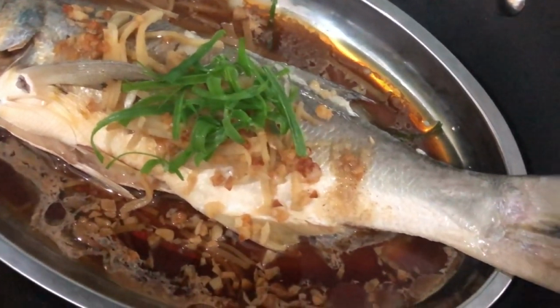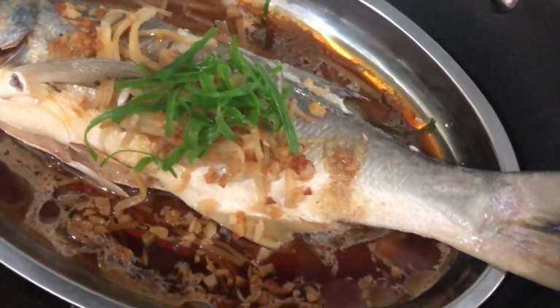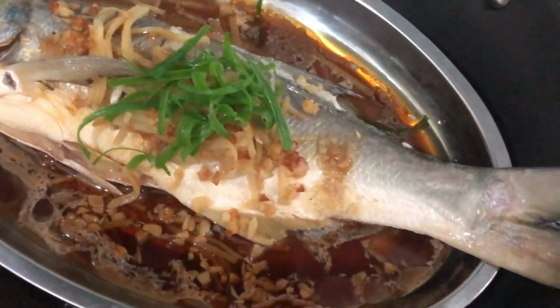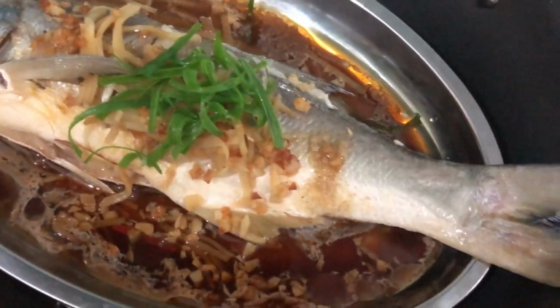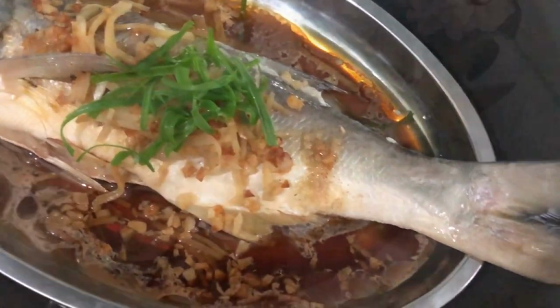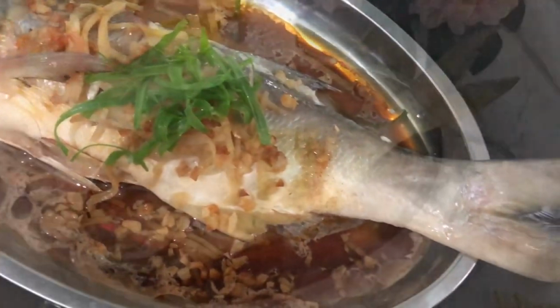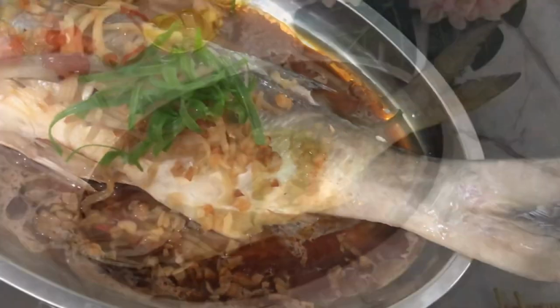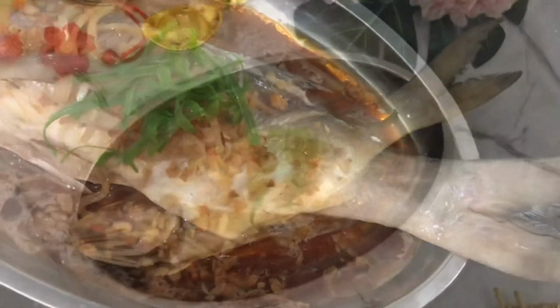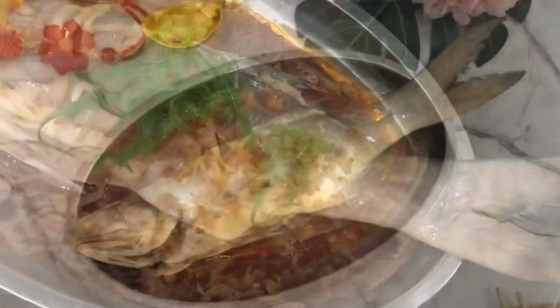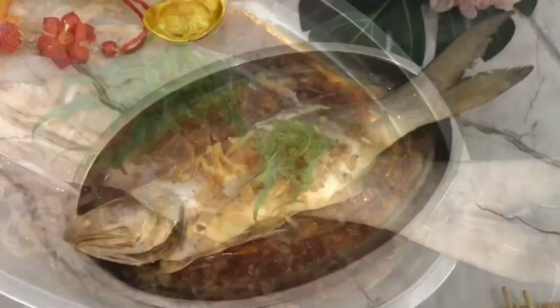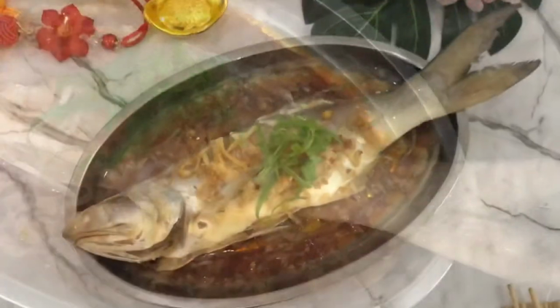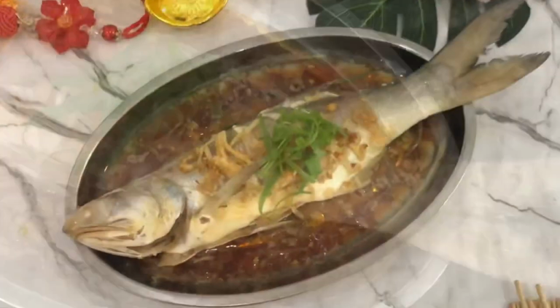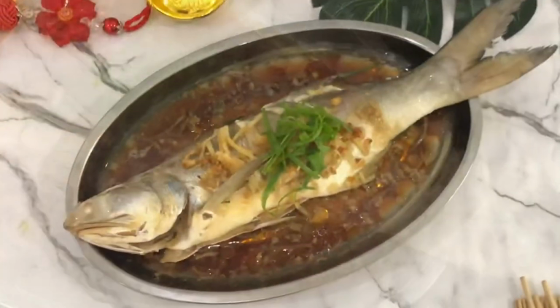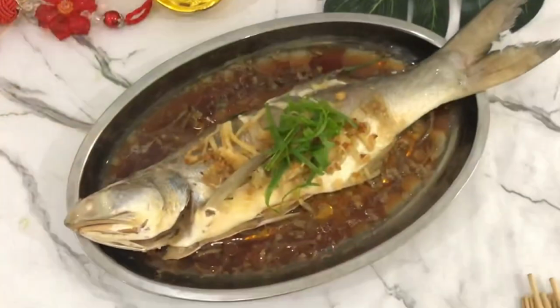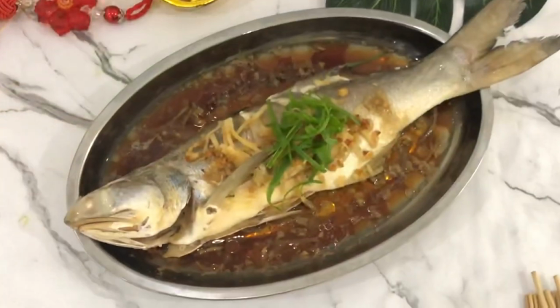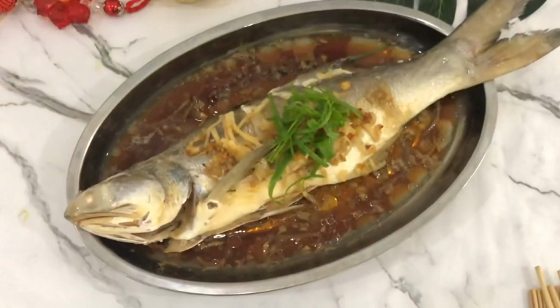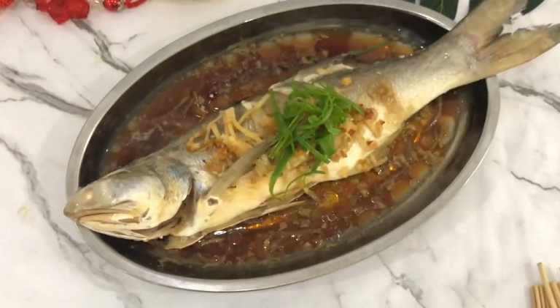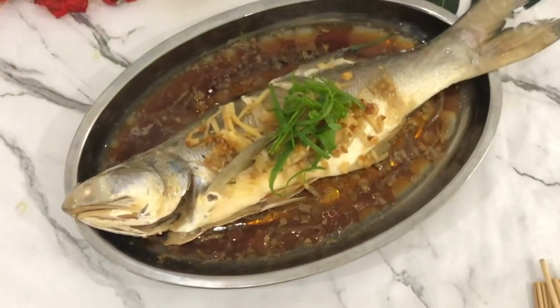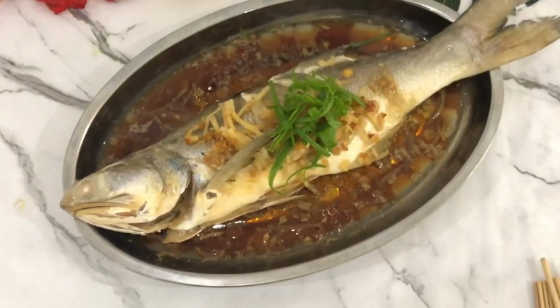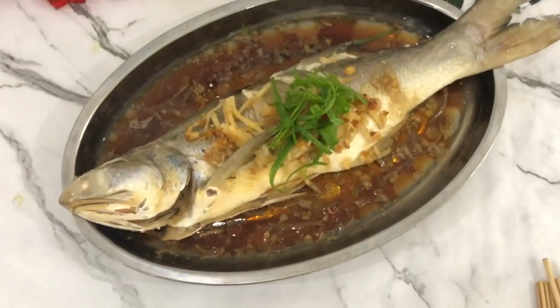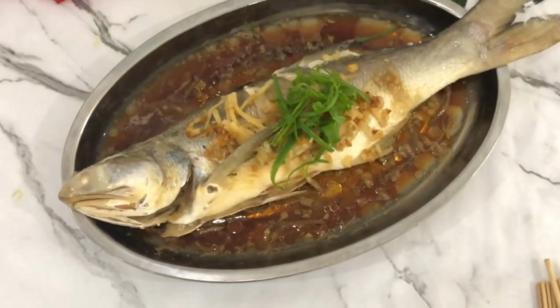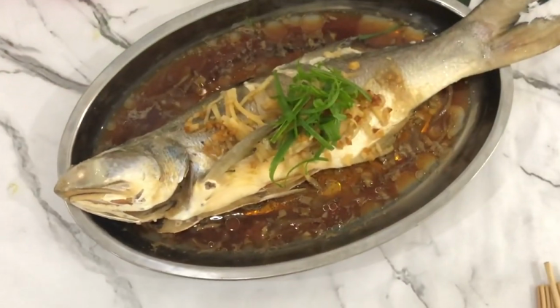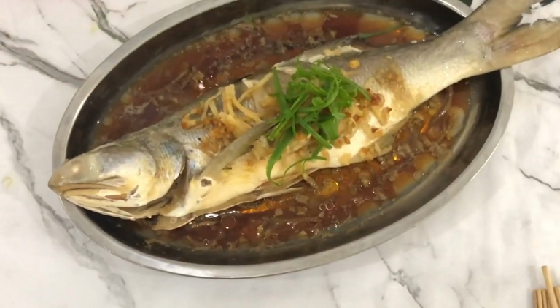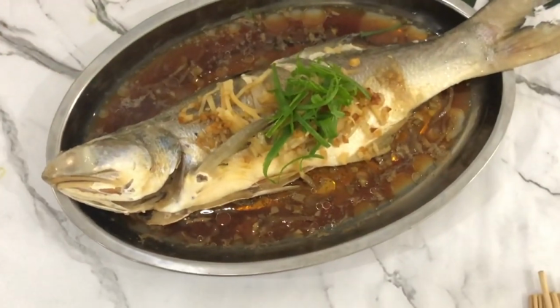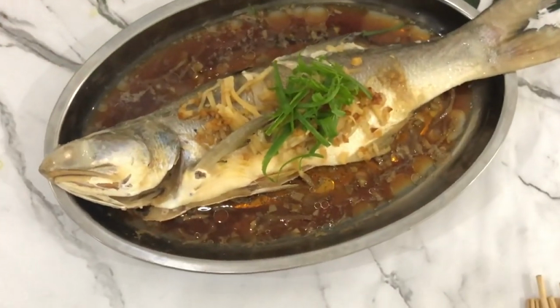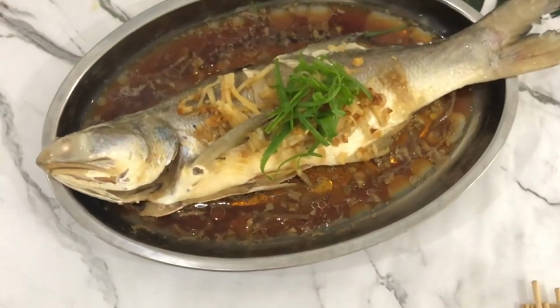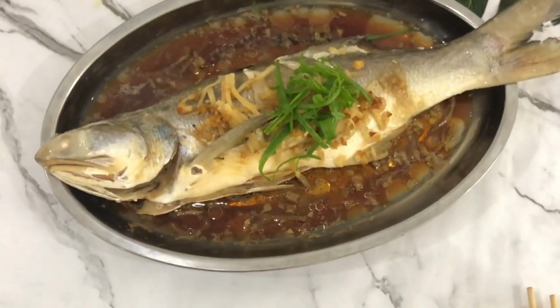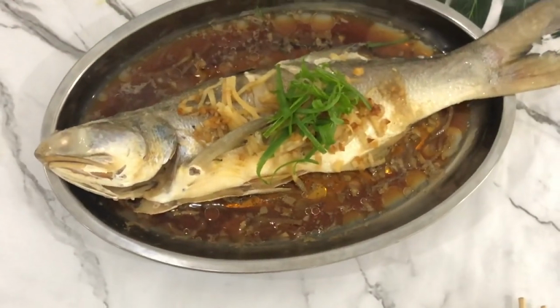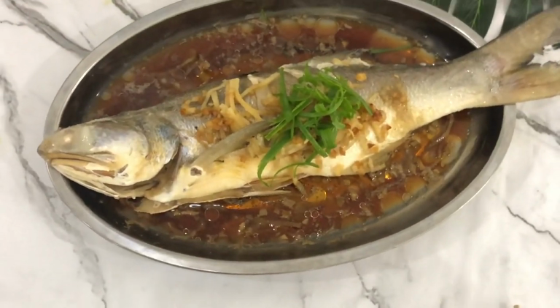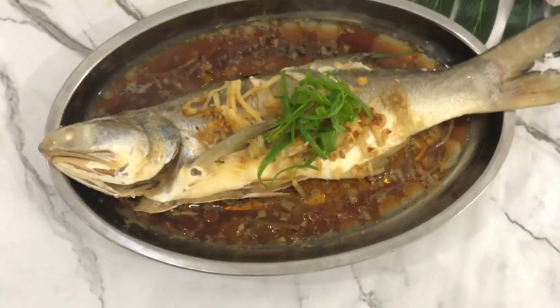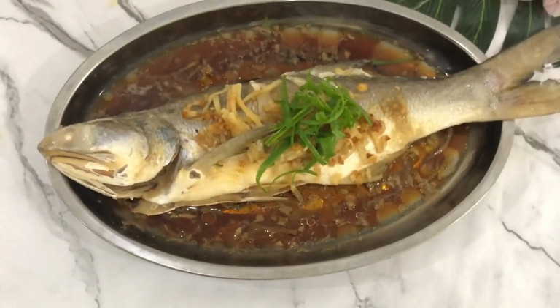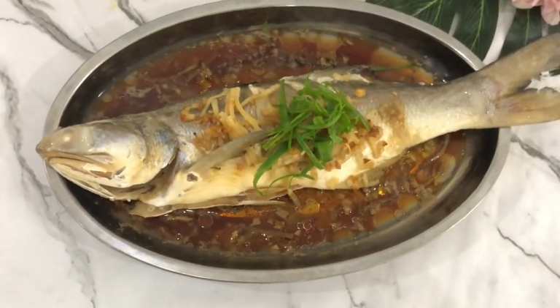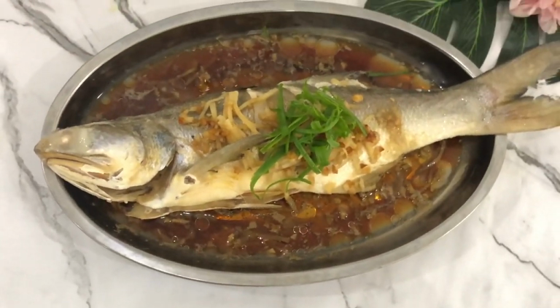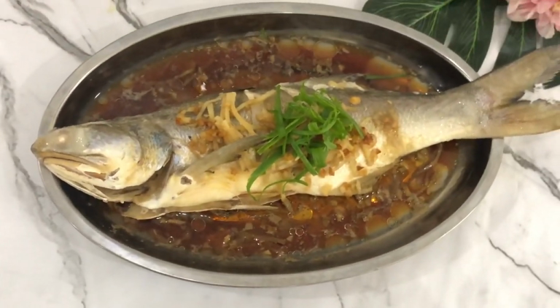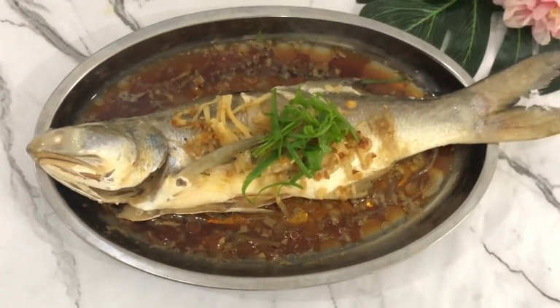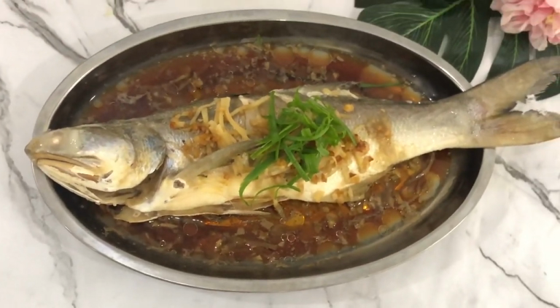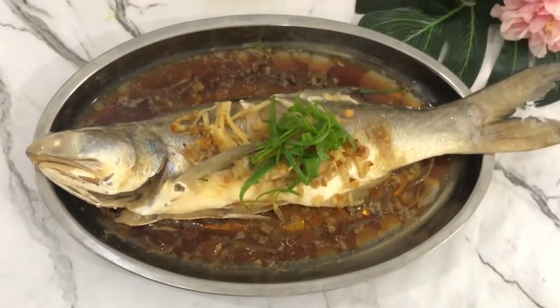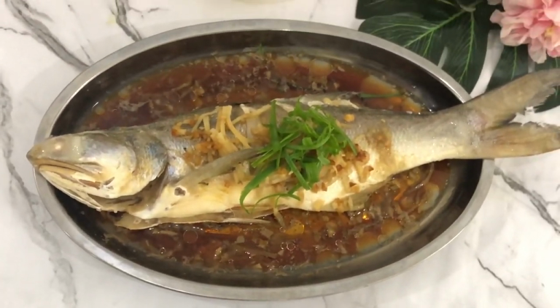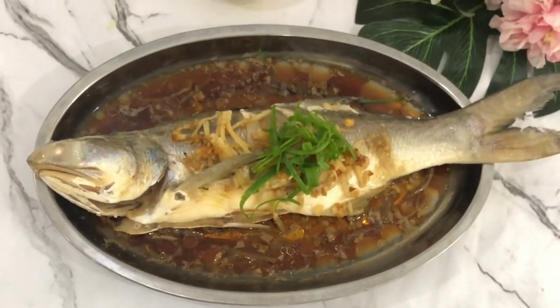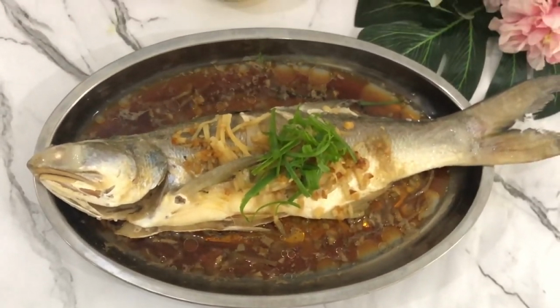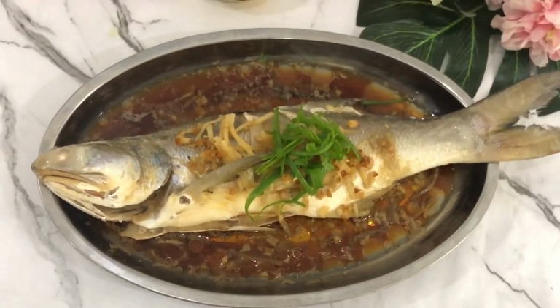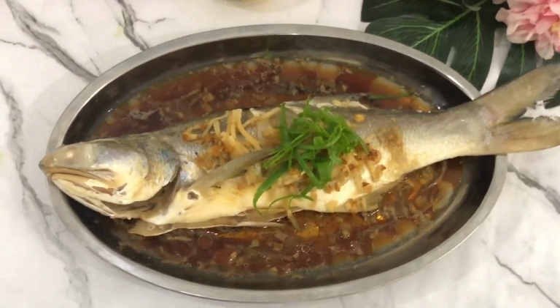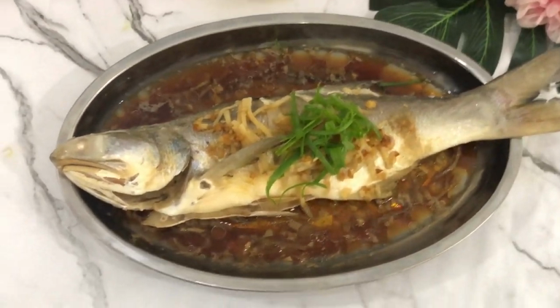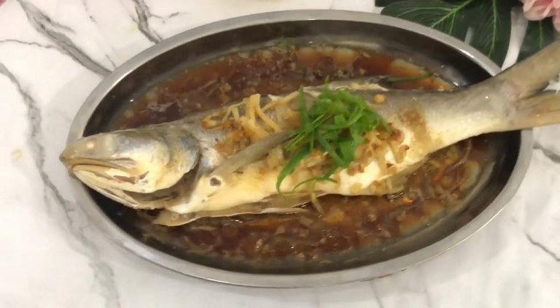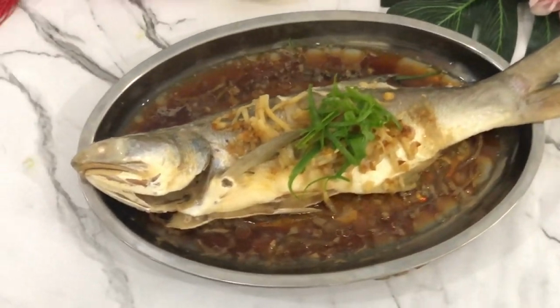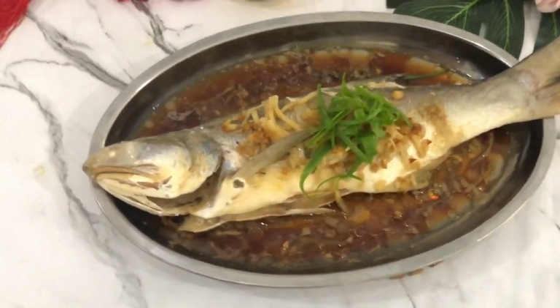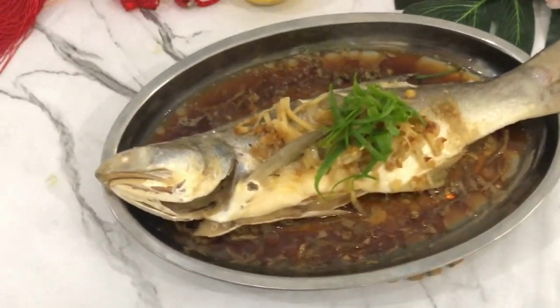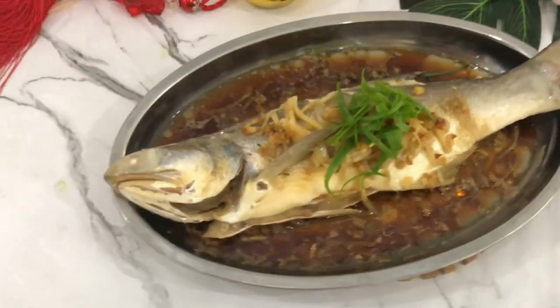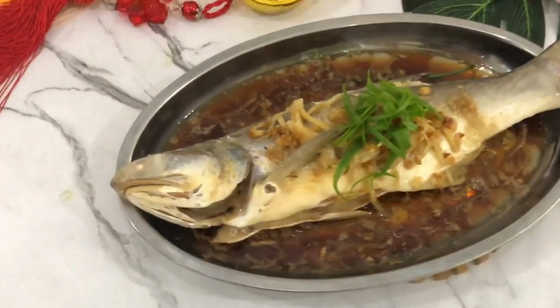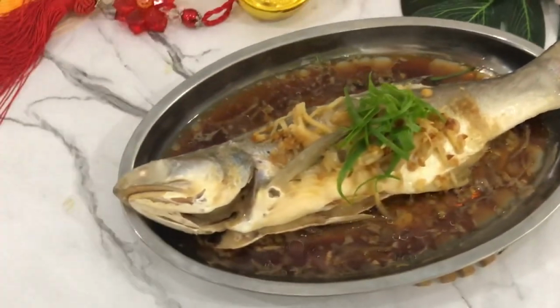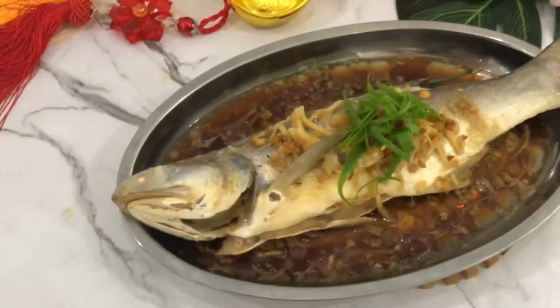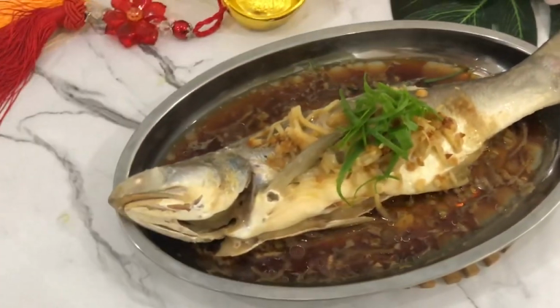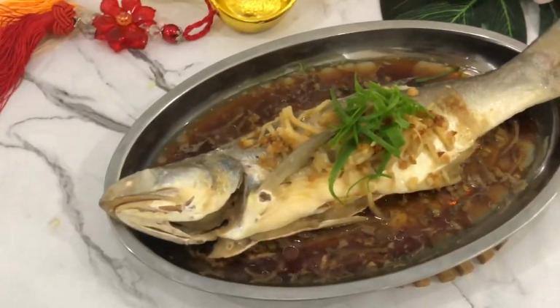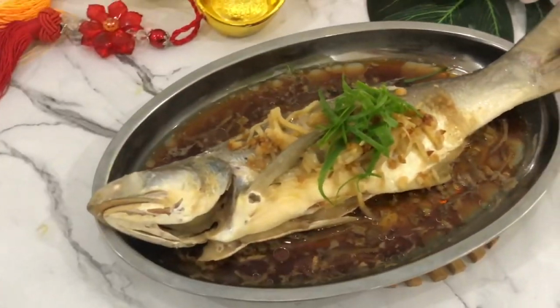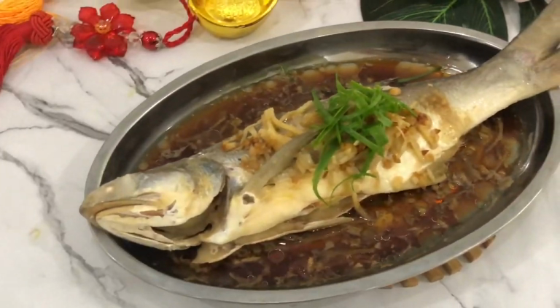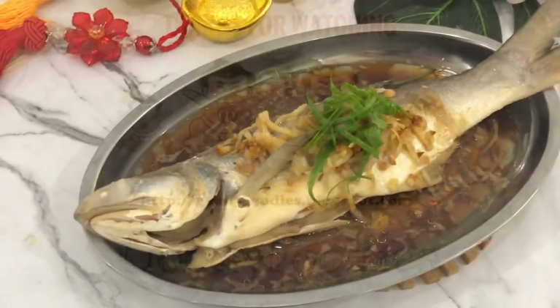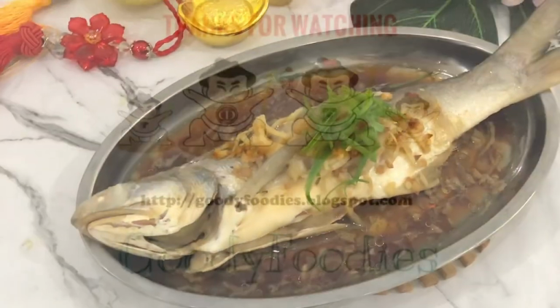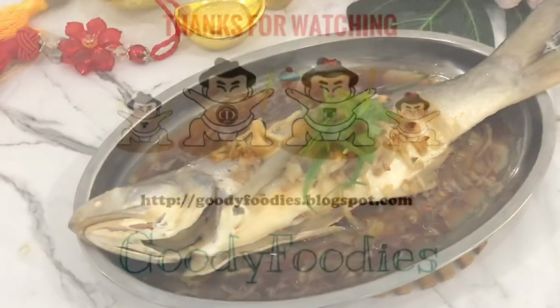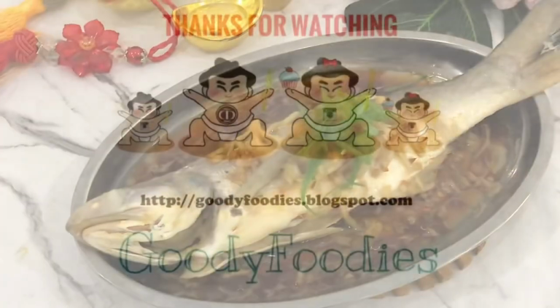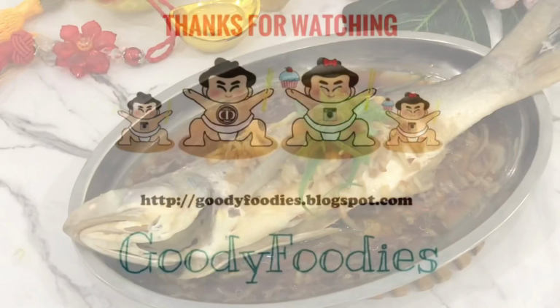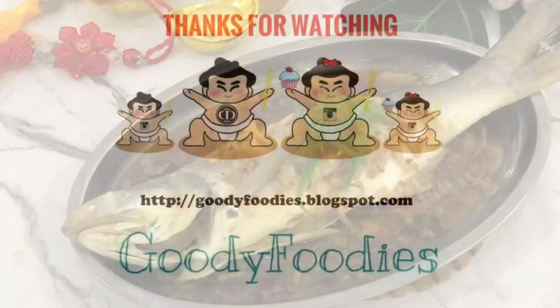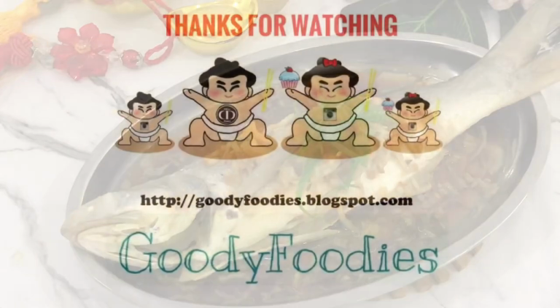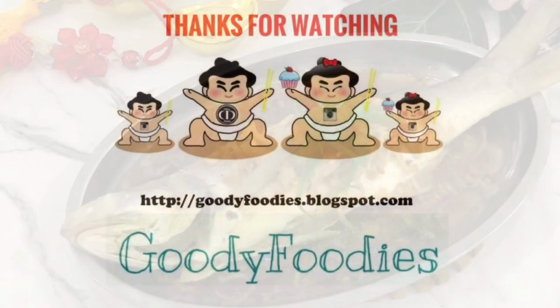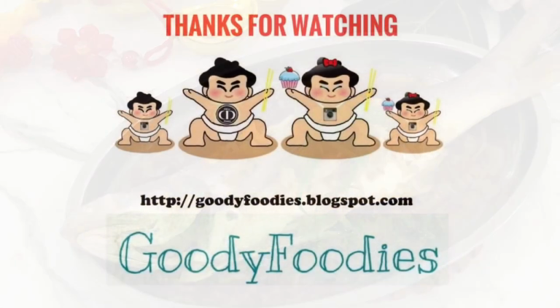Thank you for watching our video. Don't forget to like, subscribe, and share this video with friends. Bye! See you in my next video!